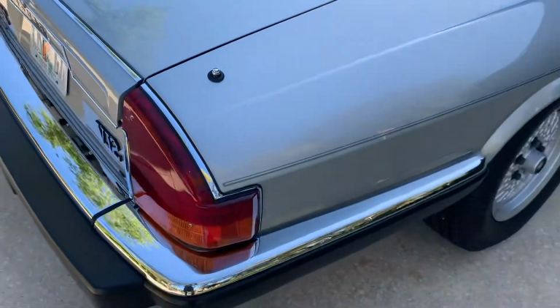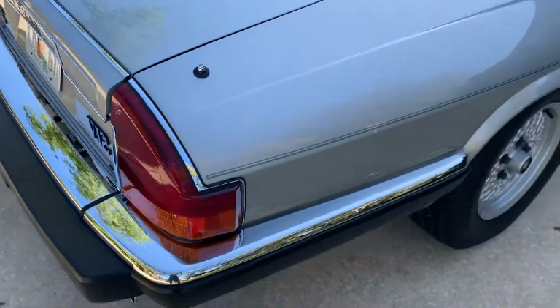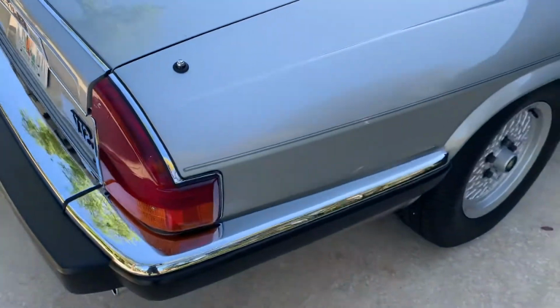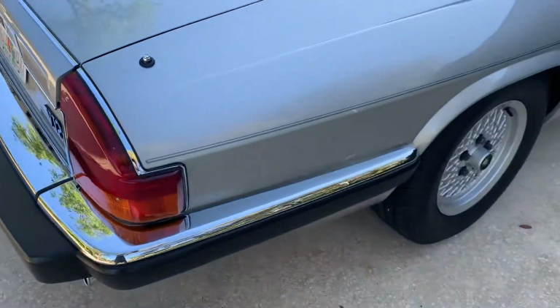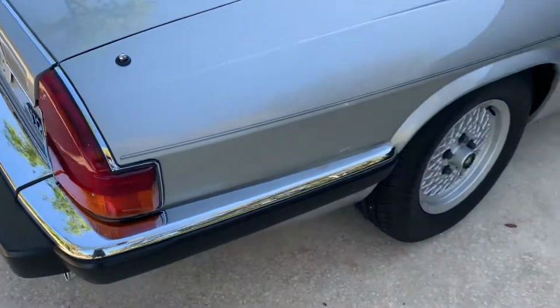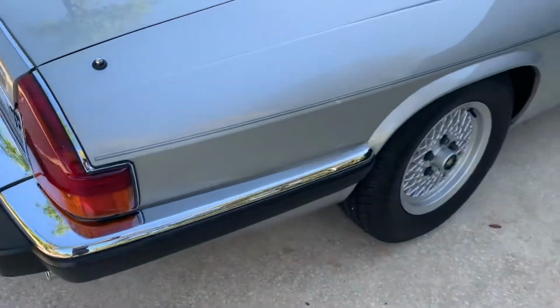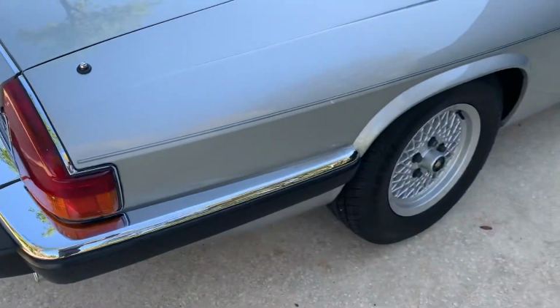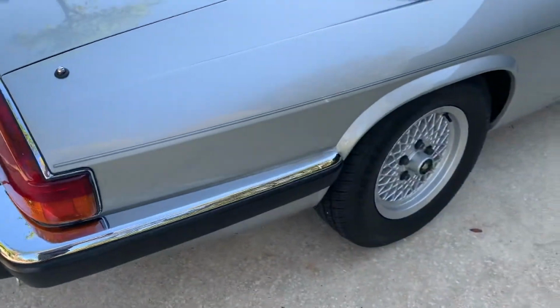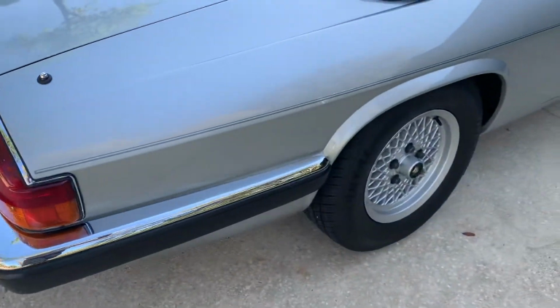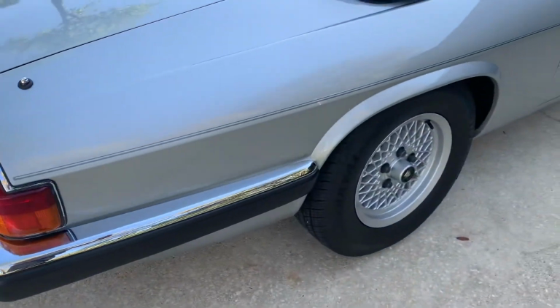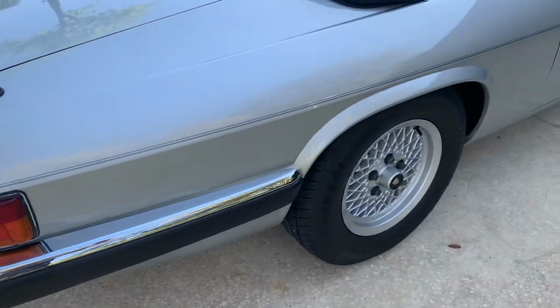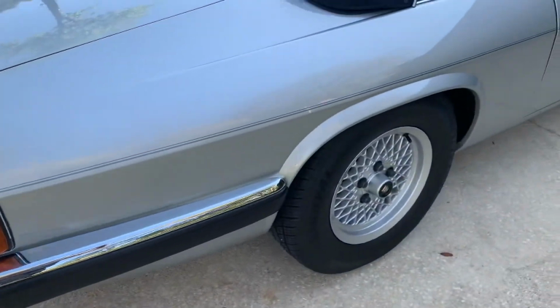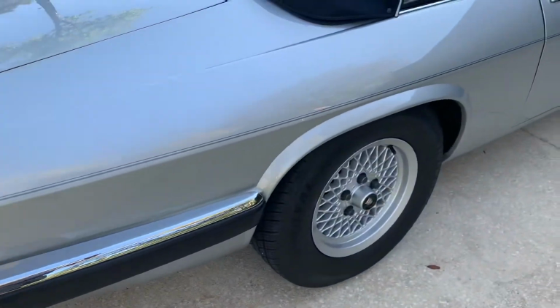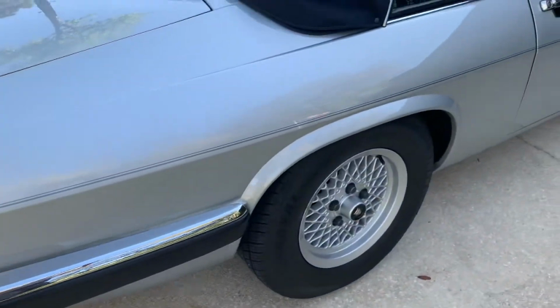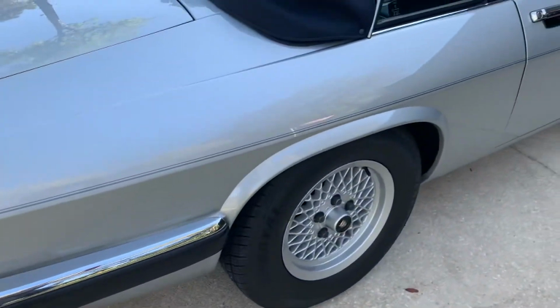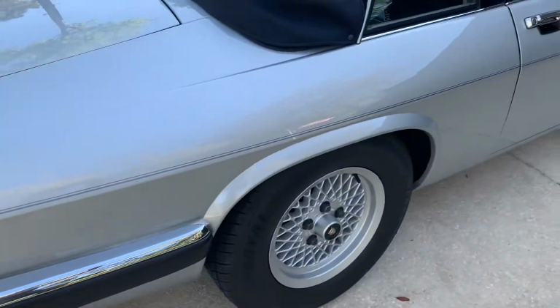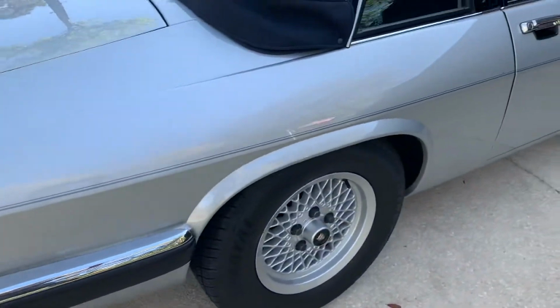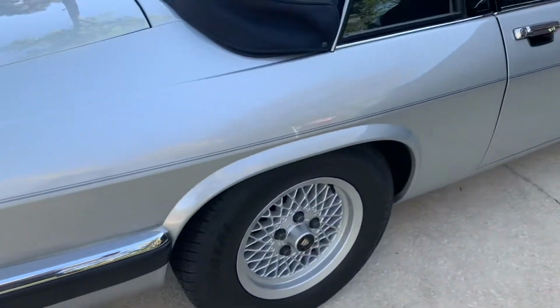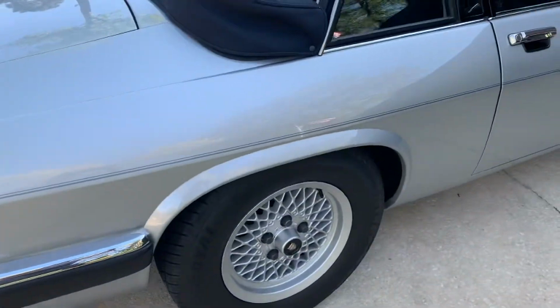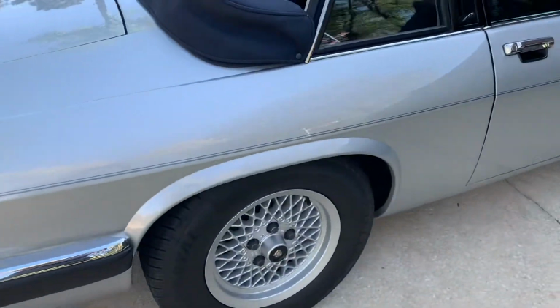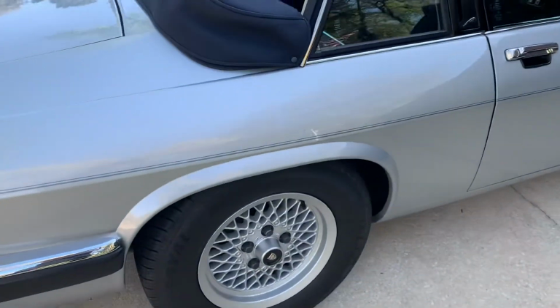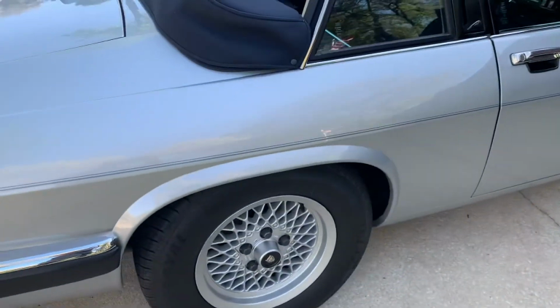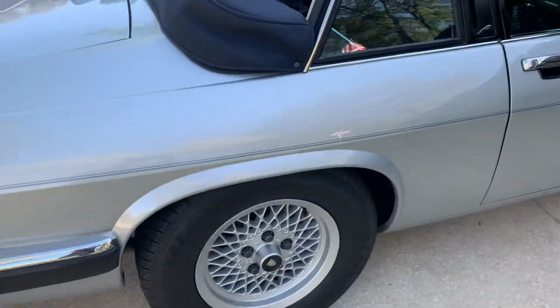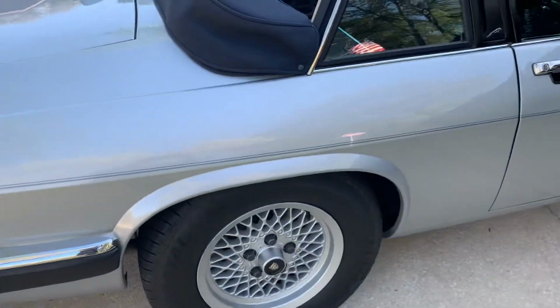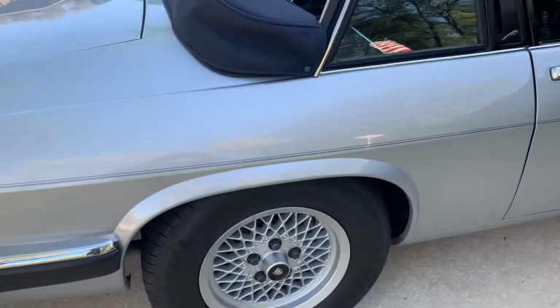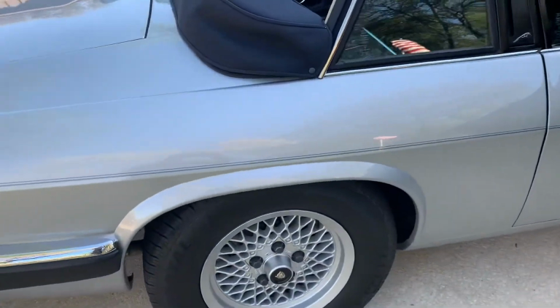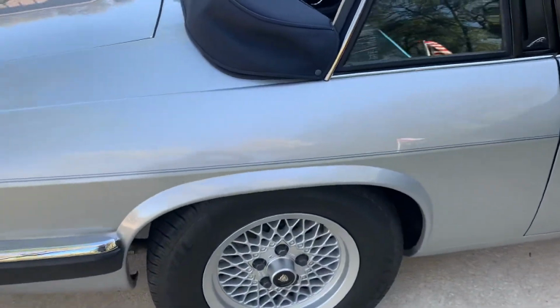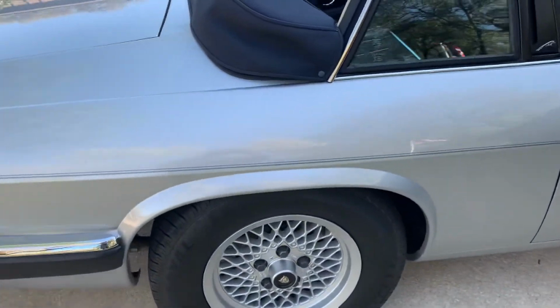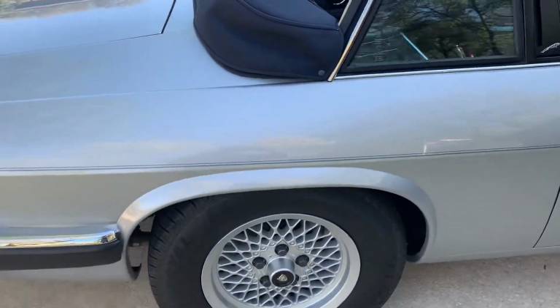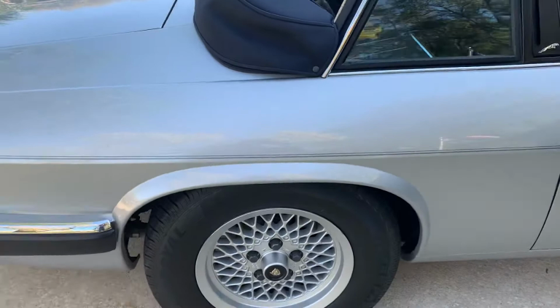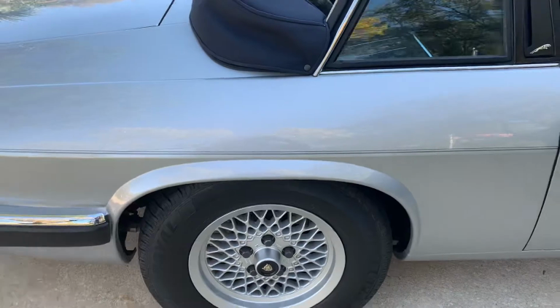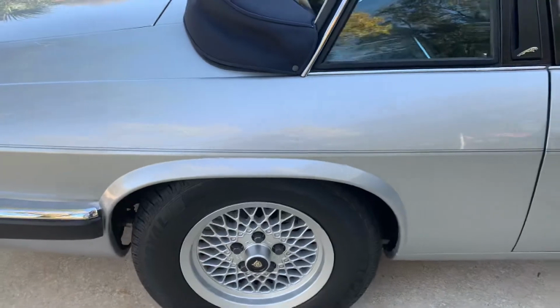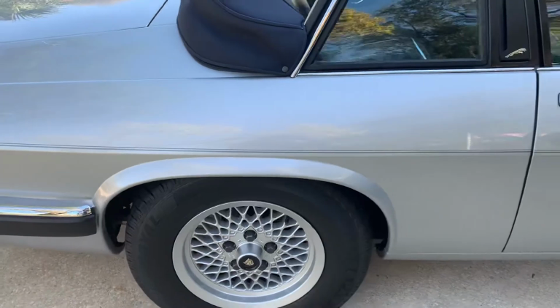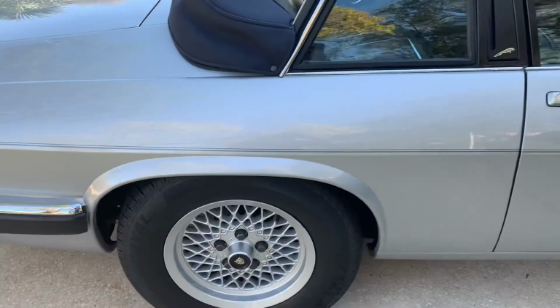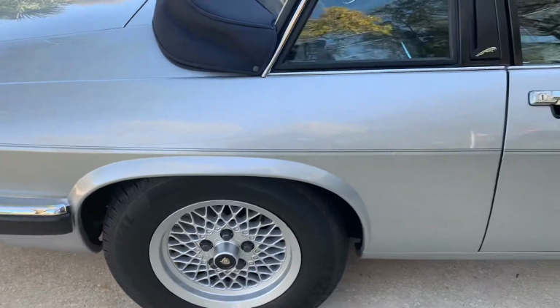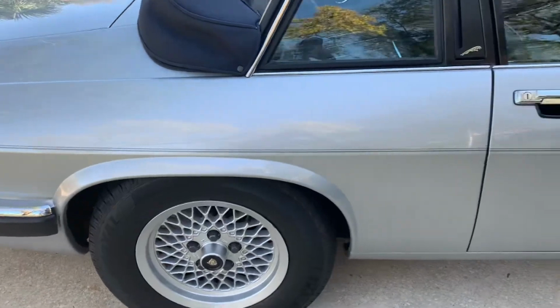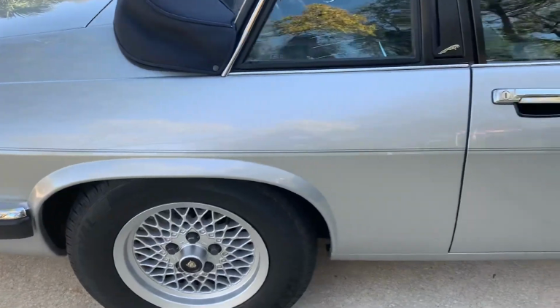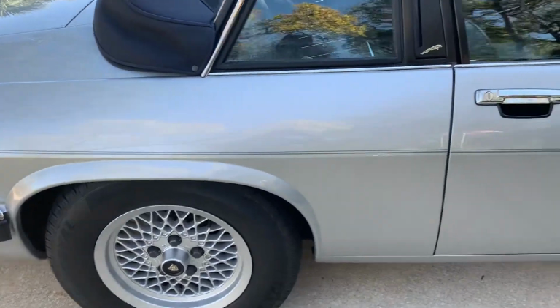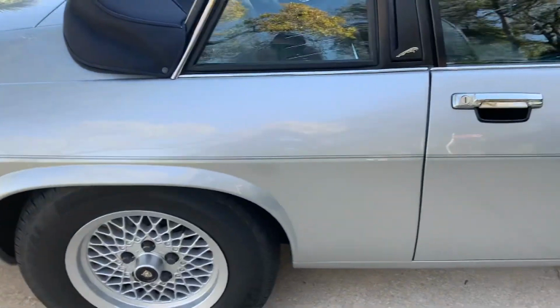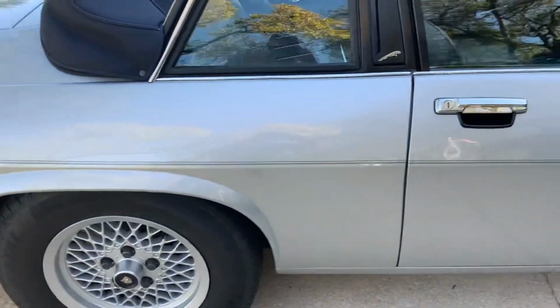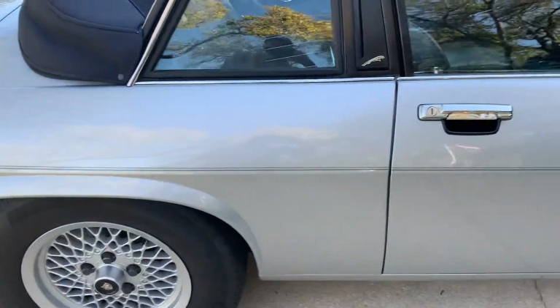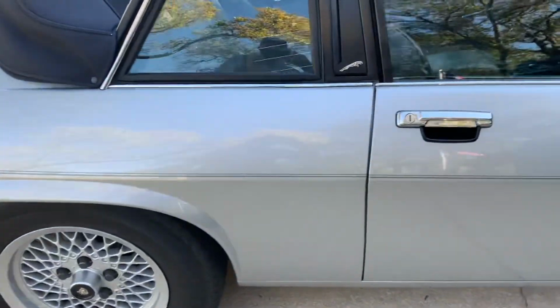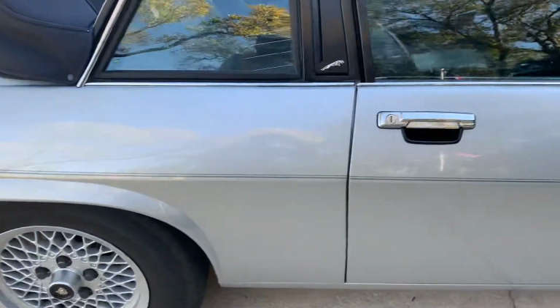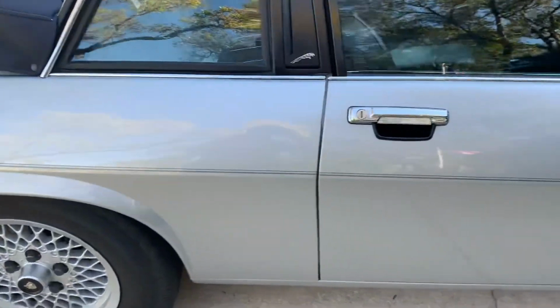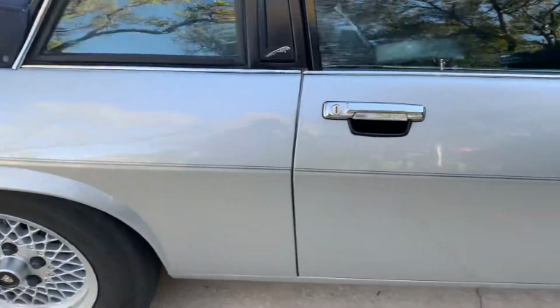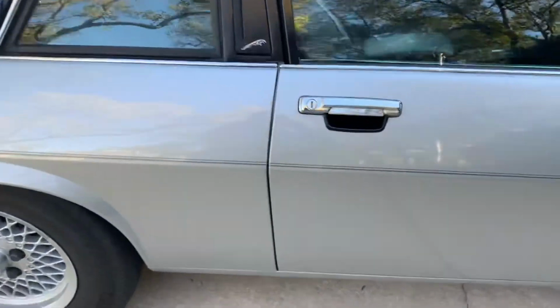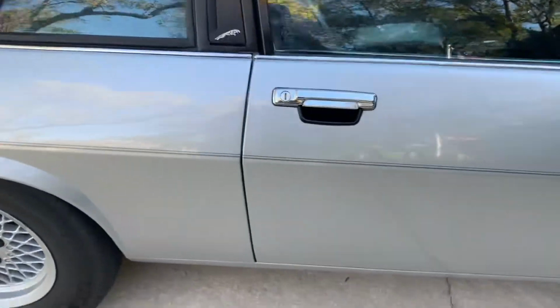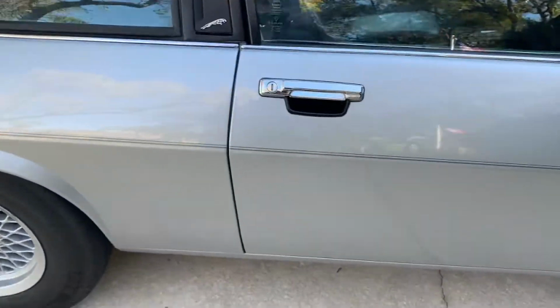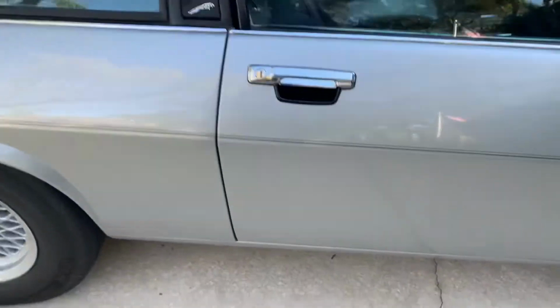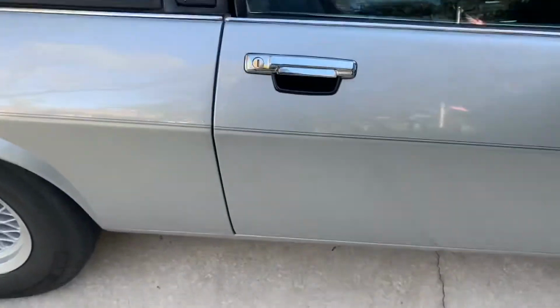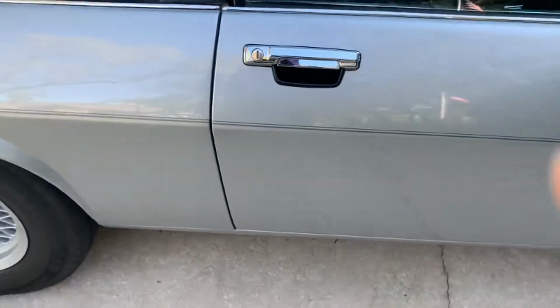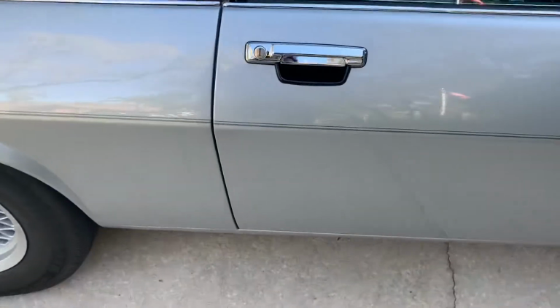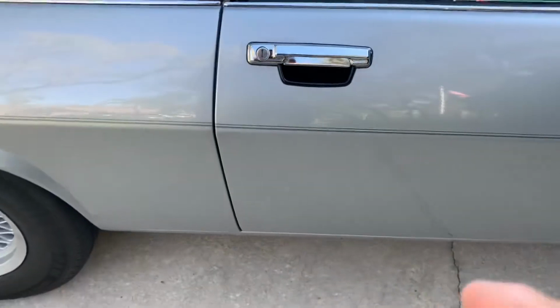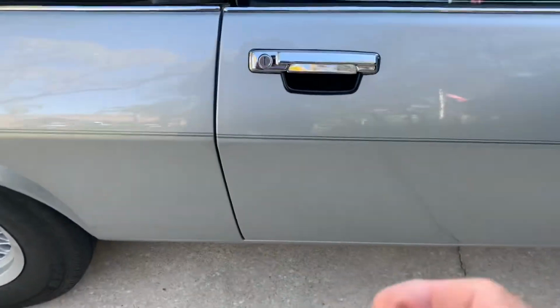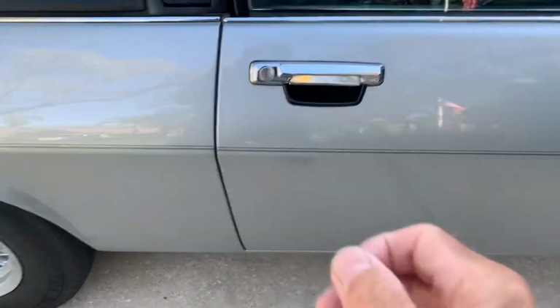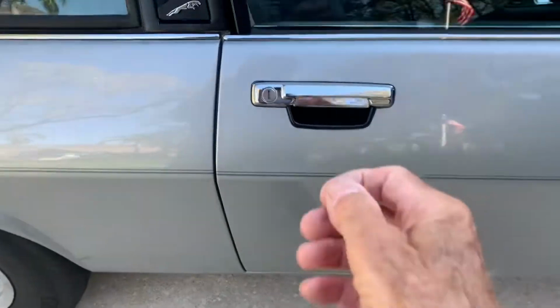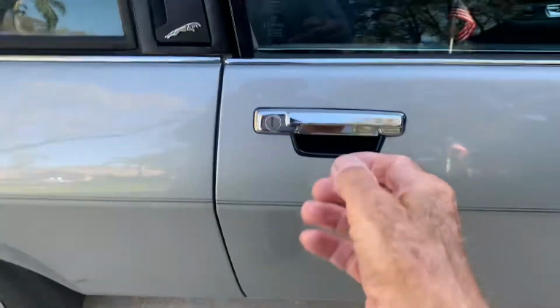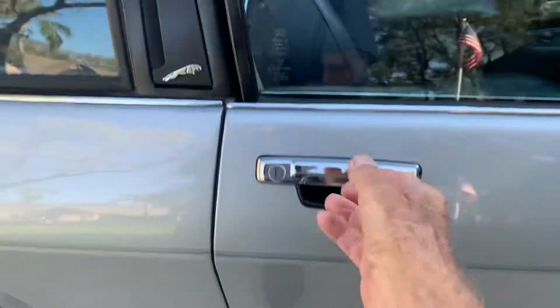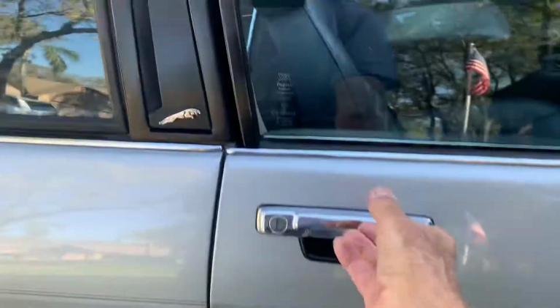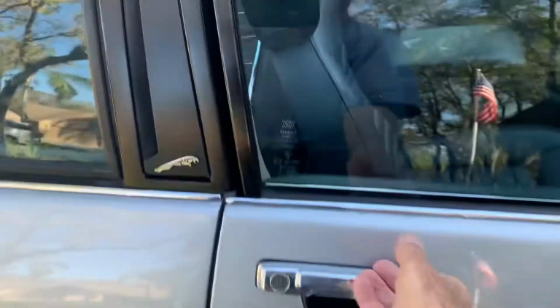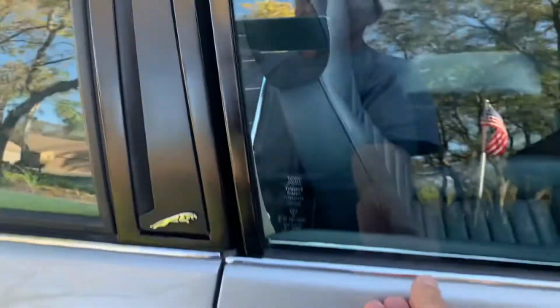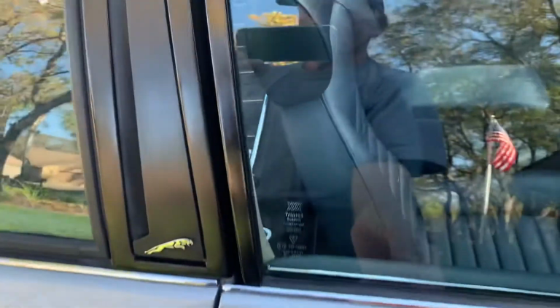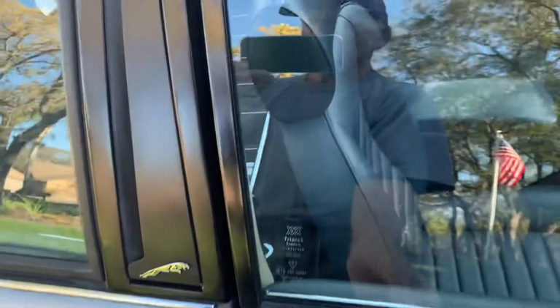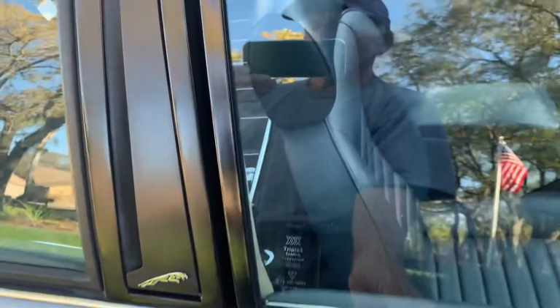So we go round and round. The paint is so good, and we're going to look at the inside now and get out of the sun.